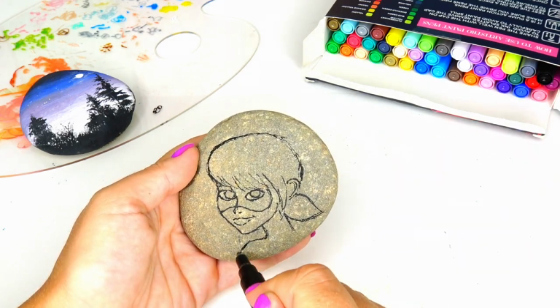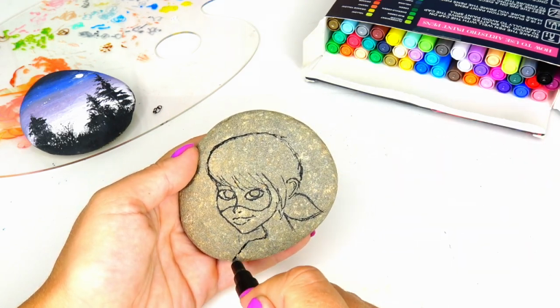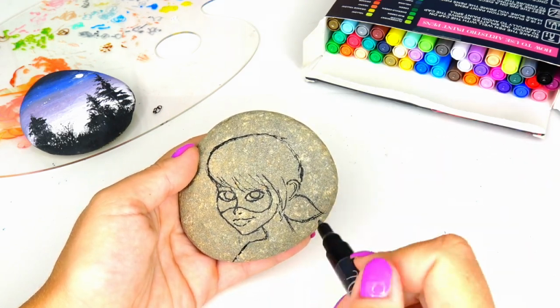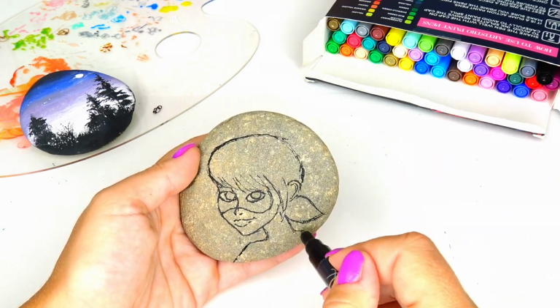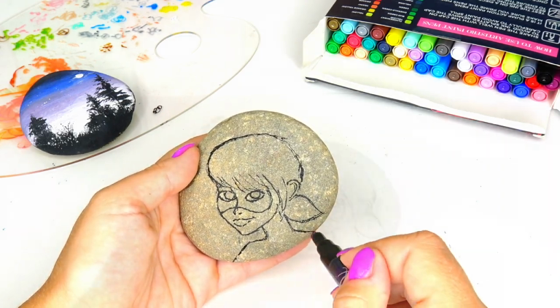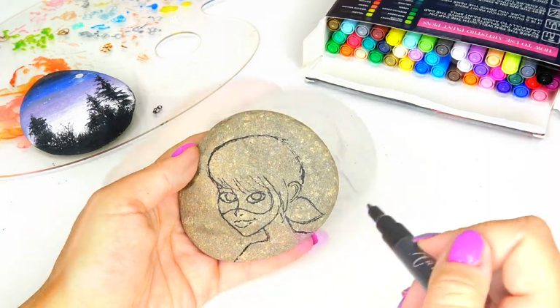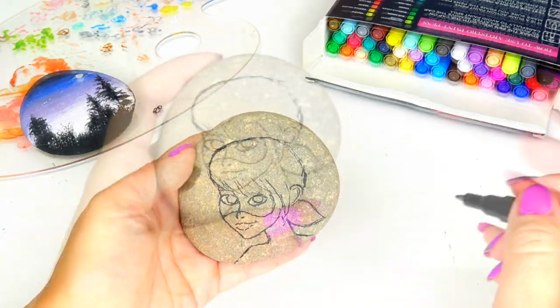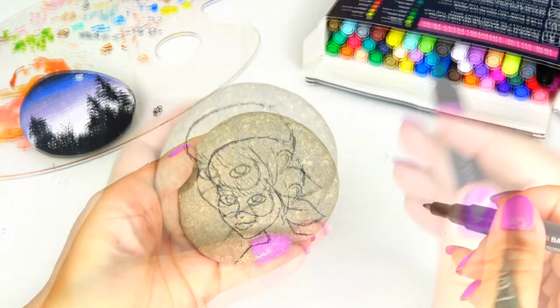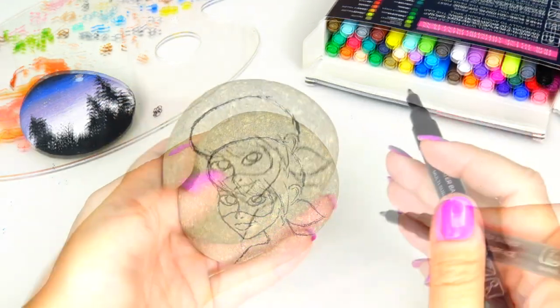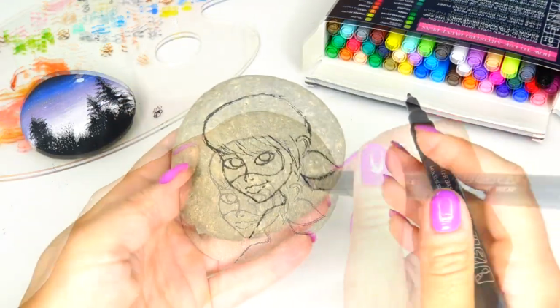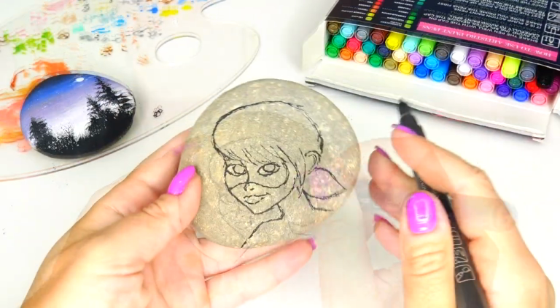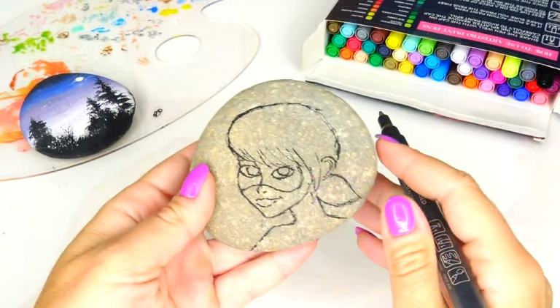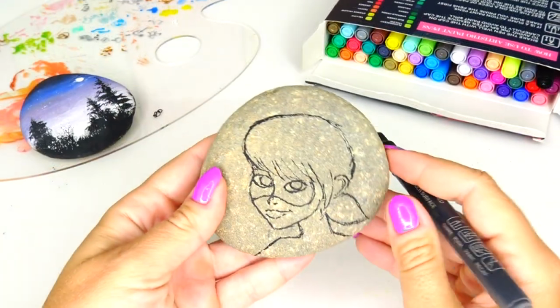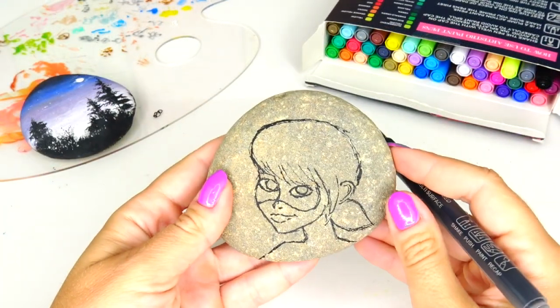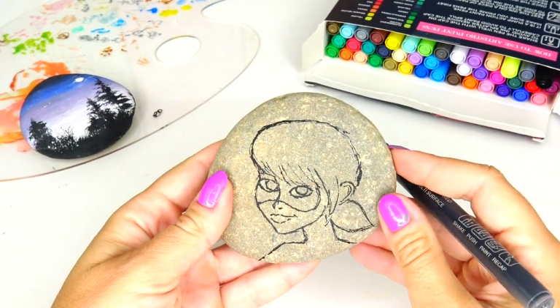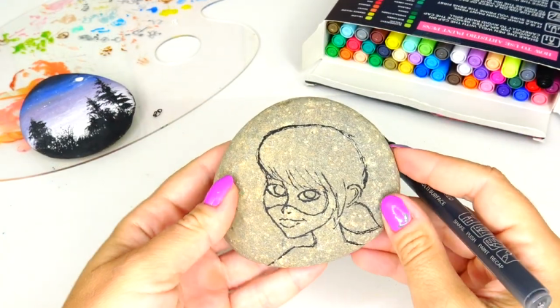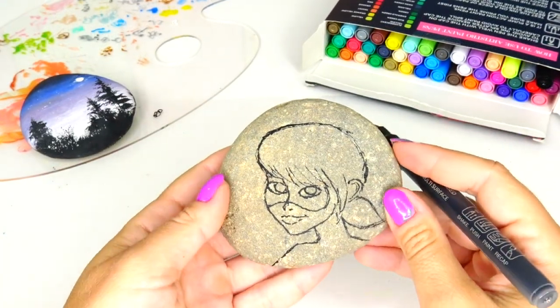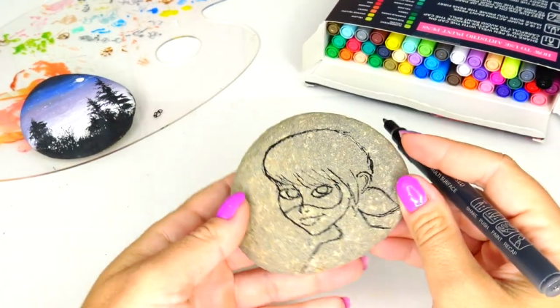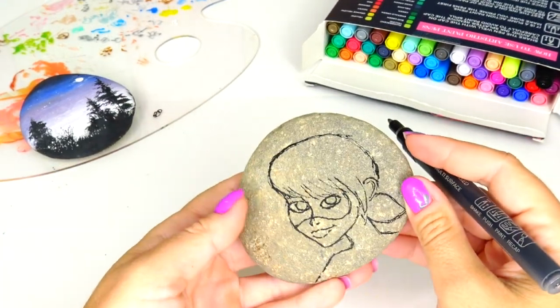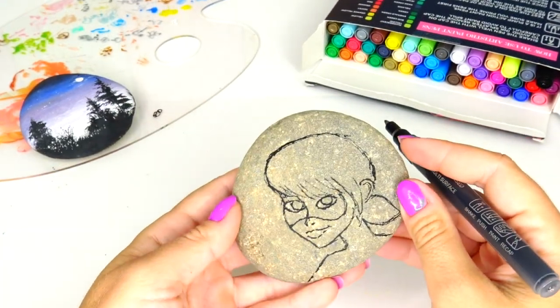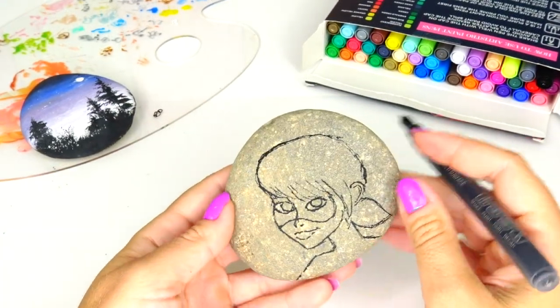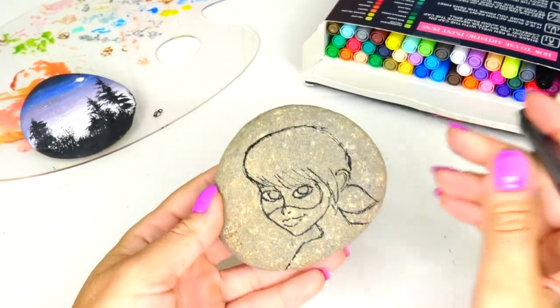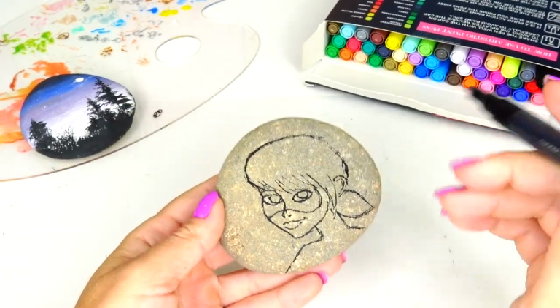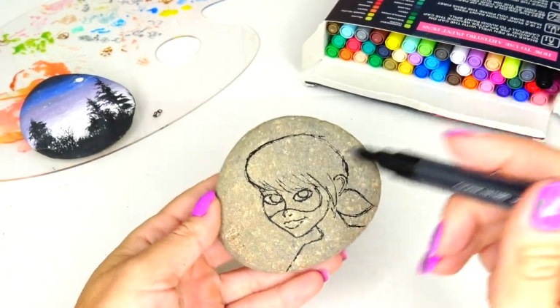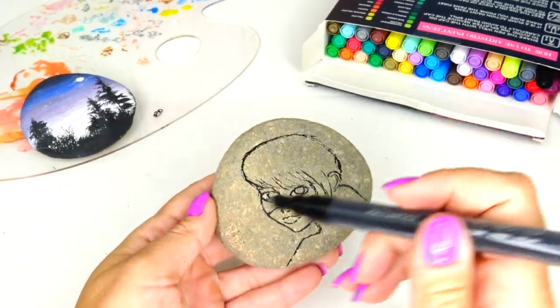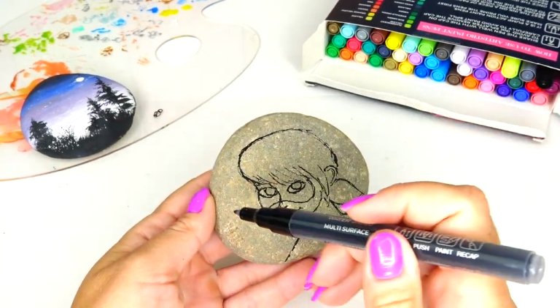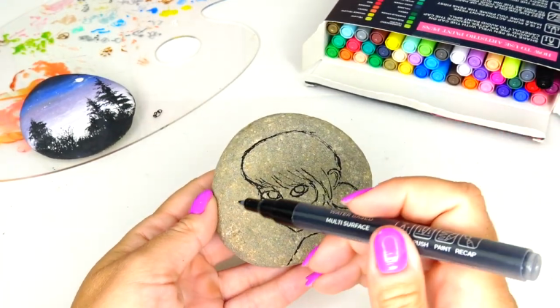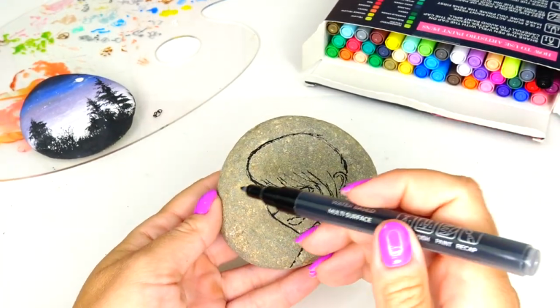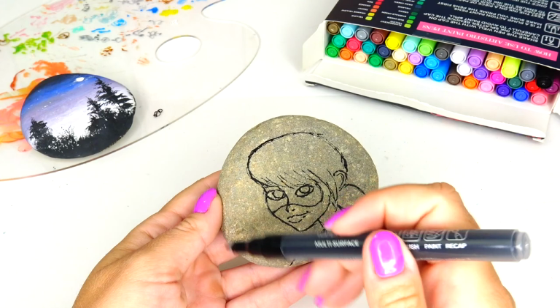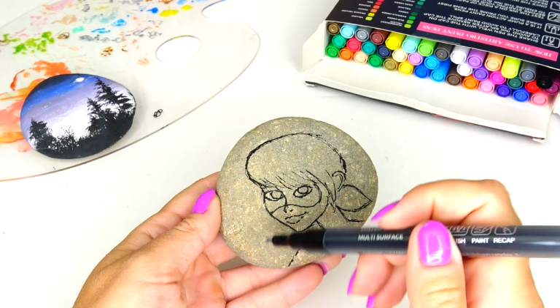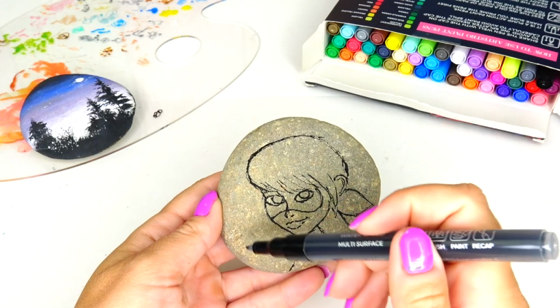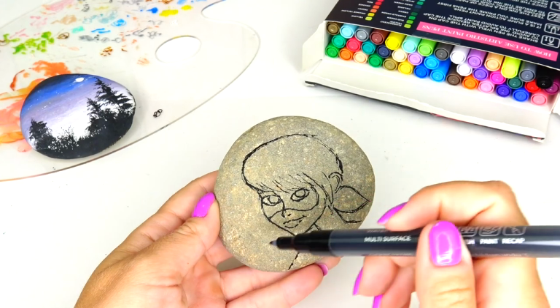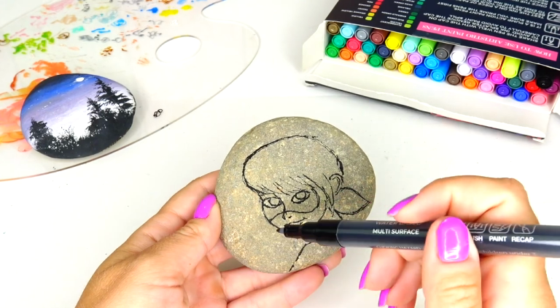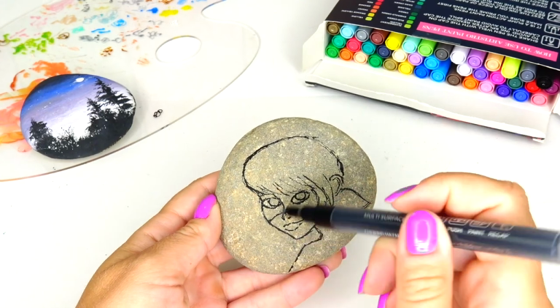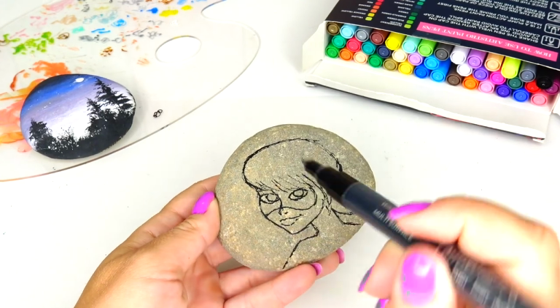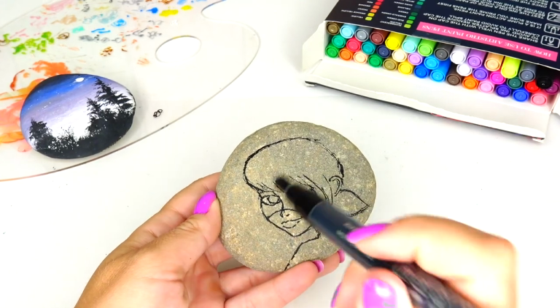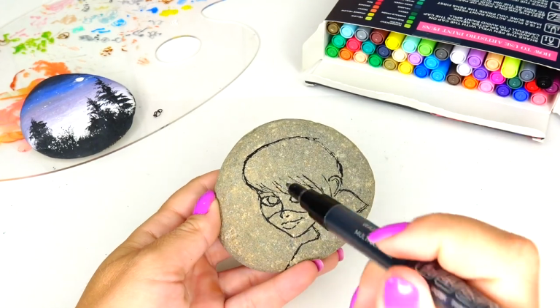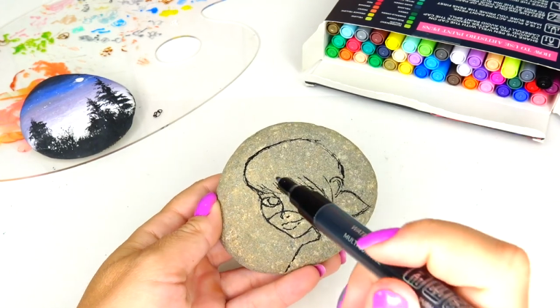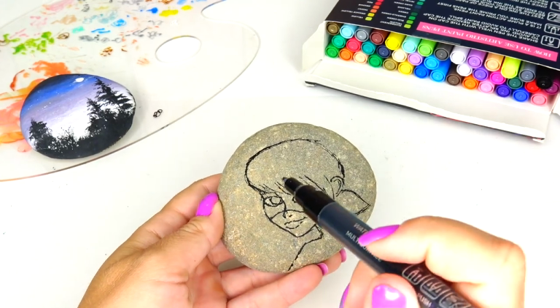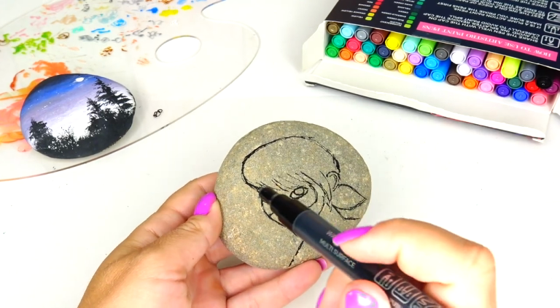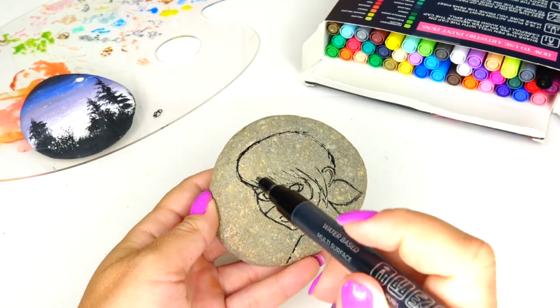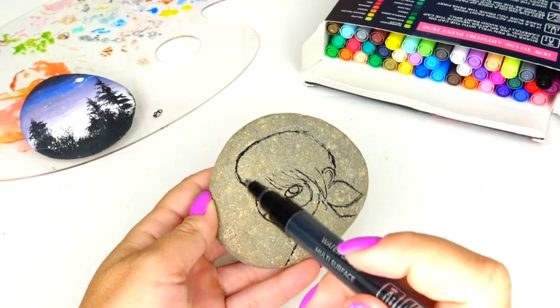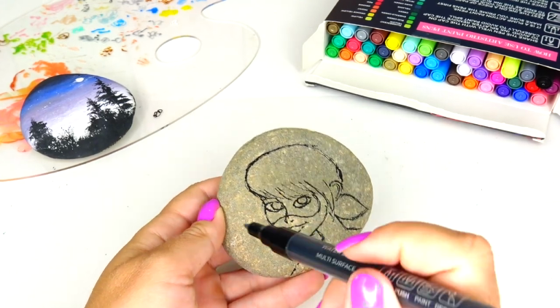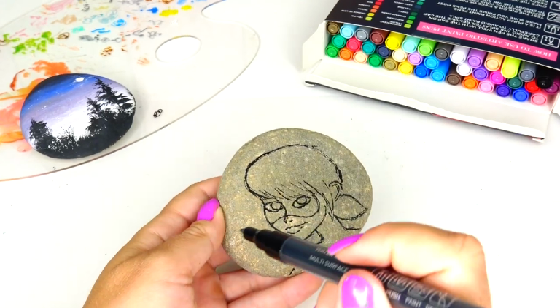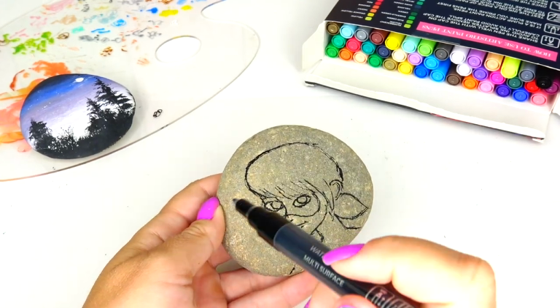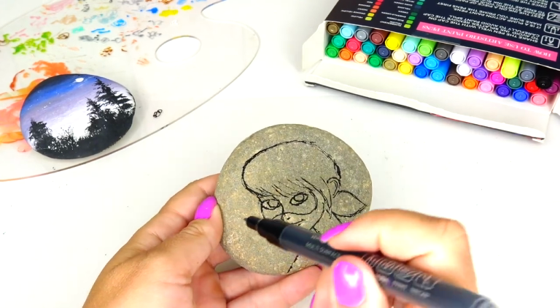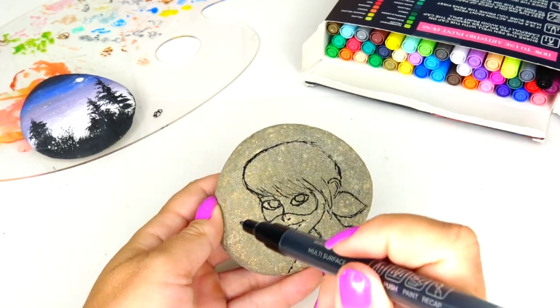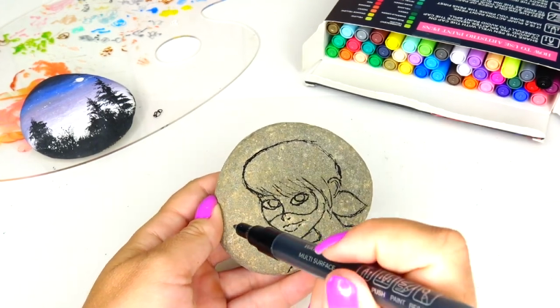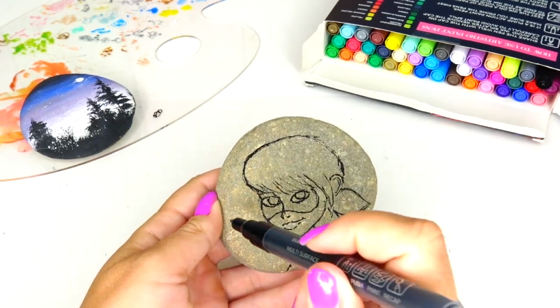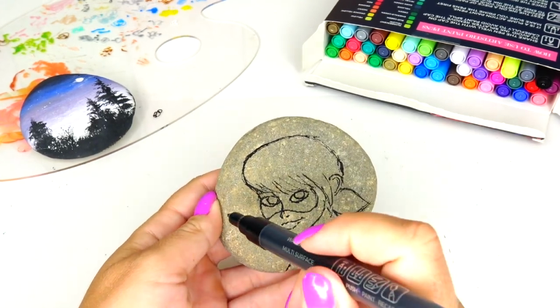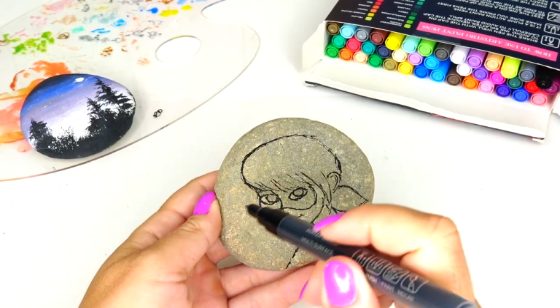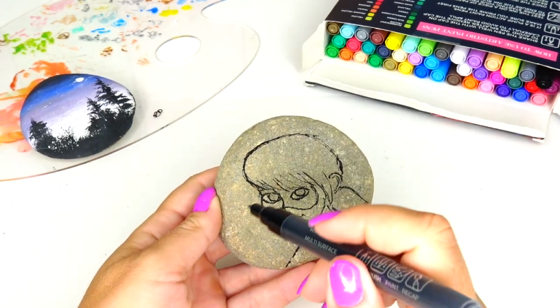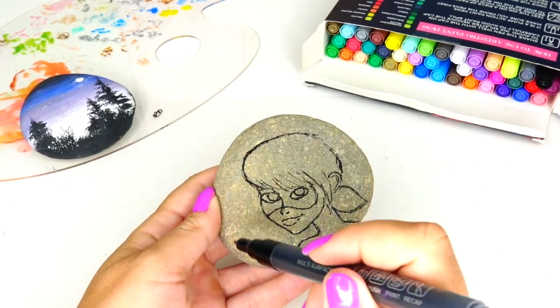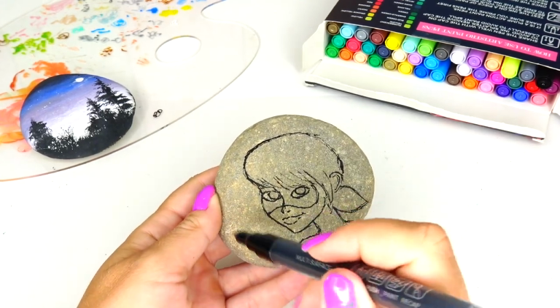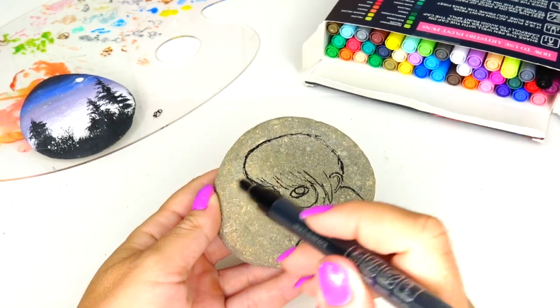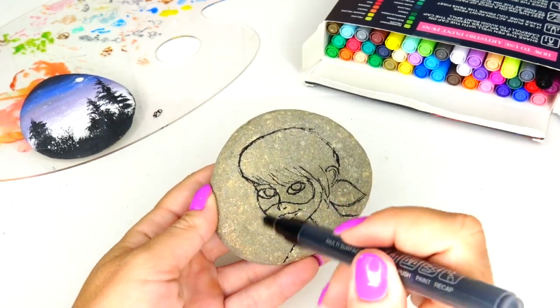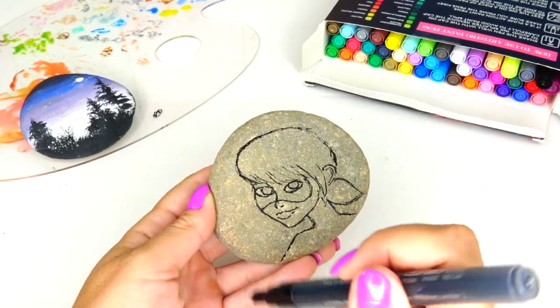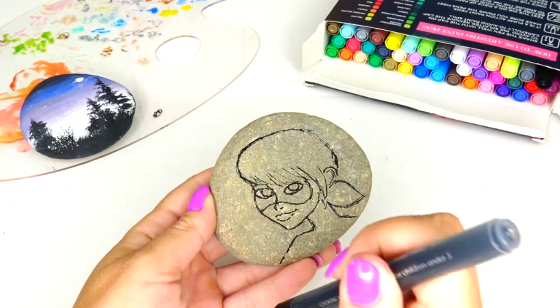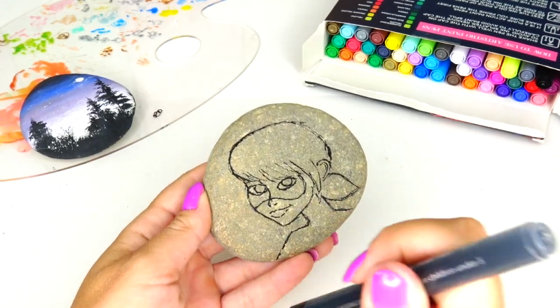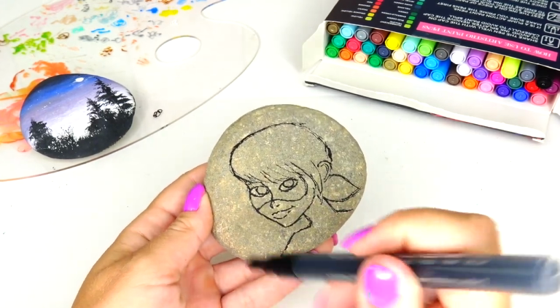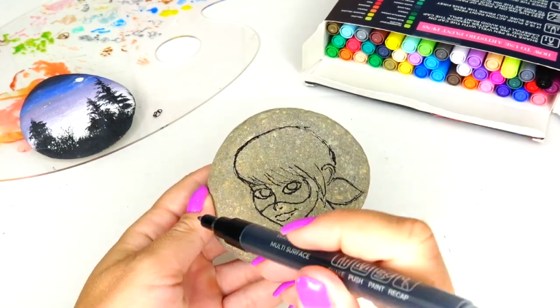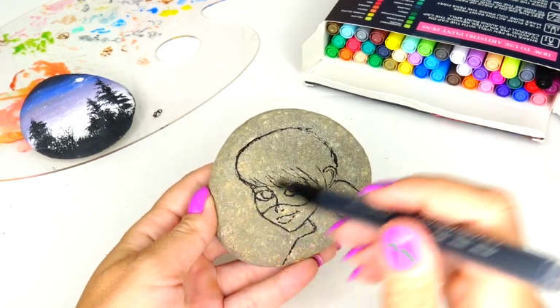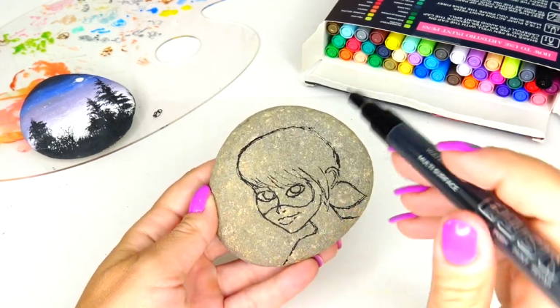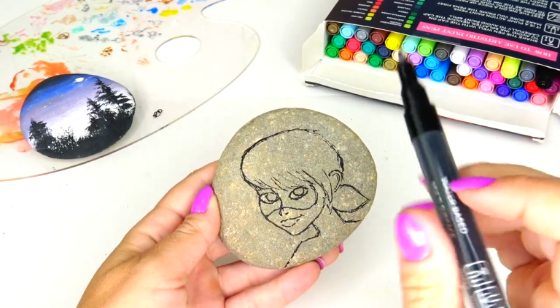The sketch is finished. Since I have space right here, I am considering adding her hand holding her Miraculous yo-yo.